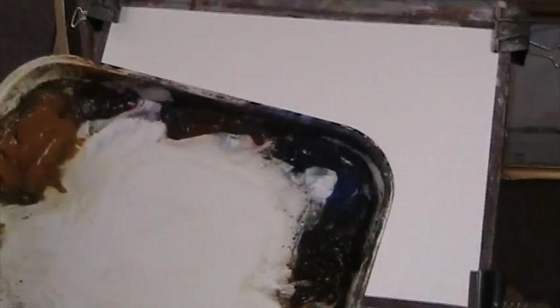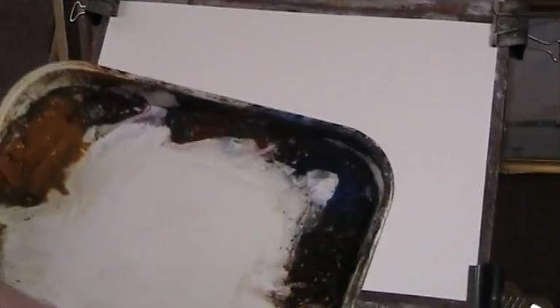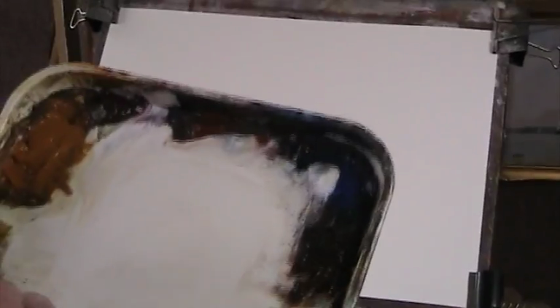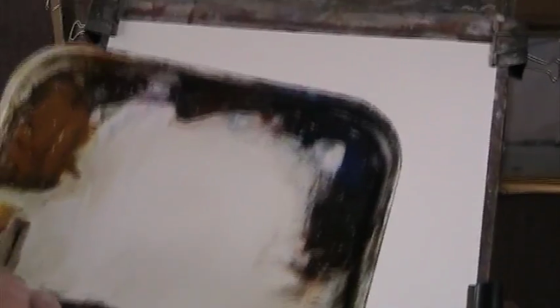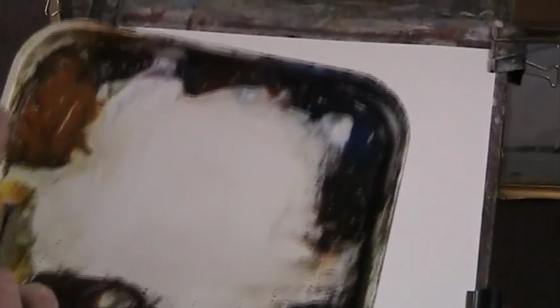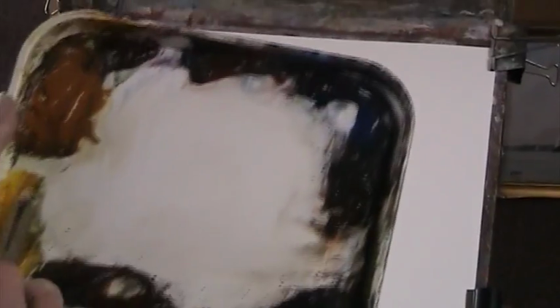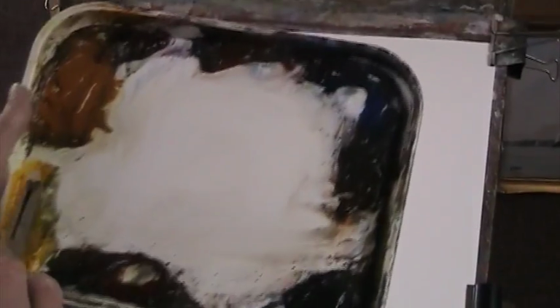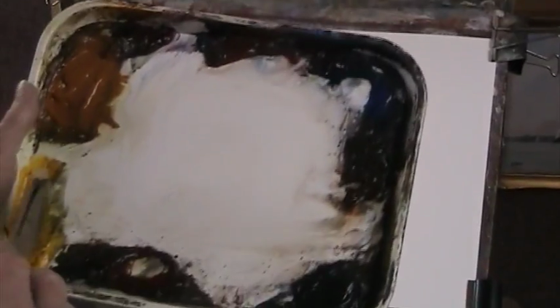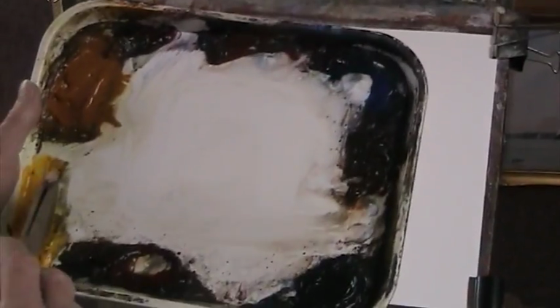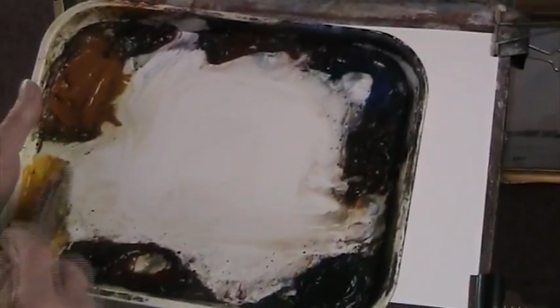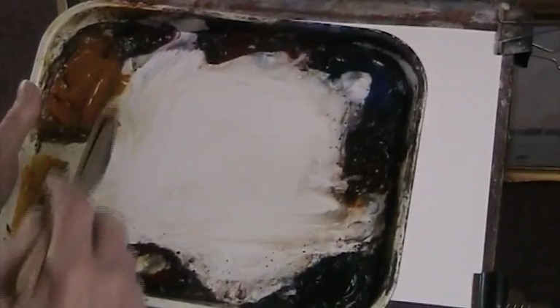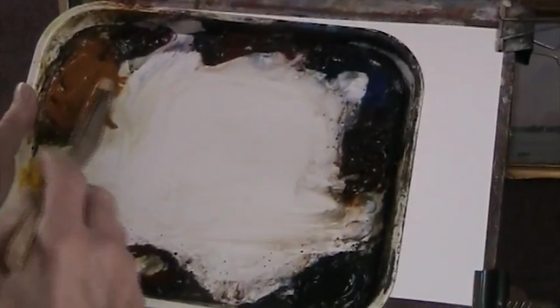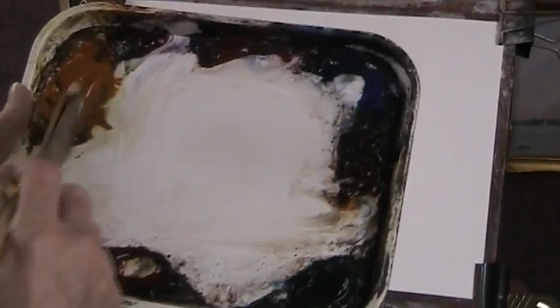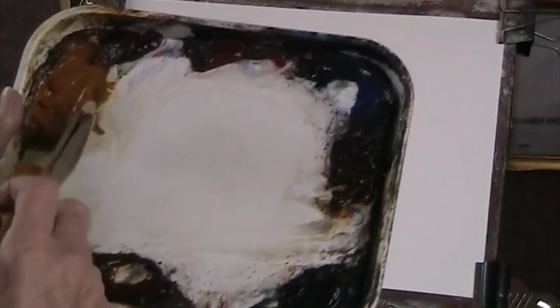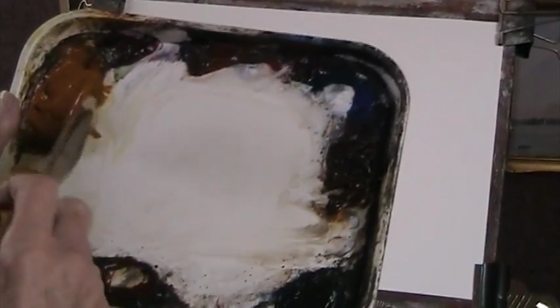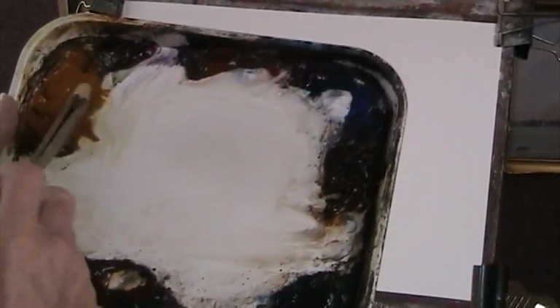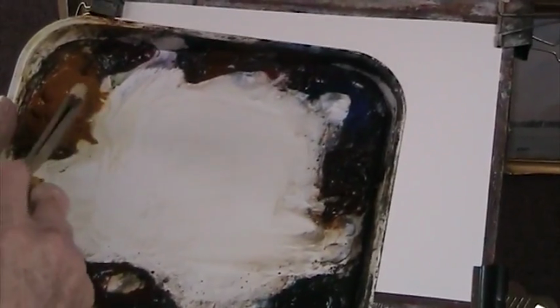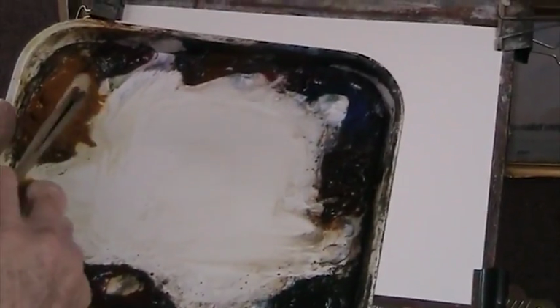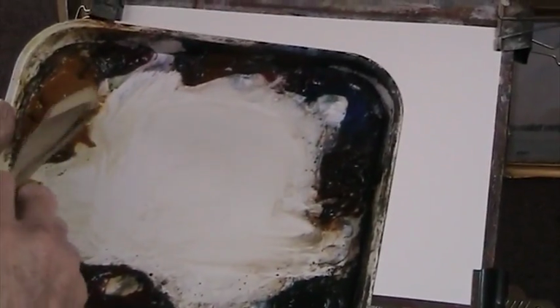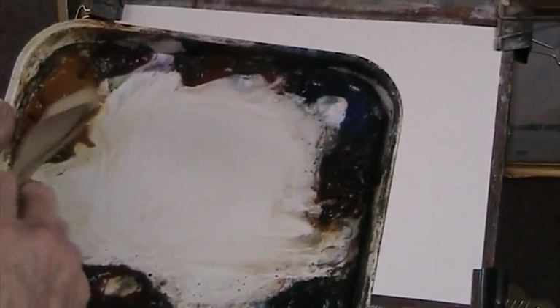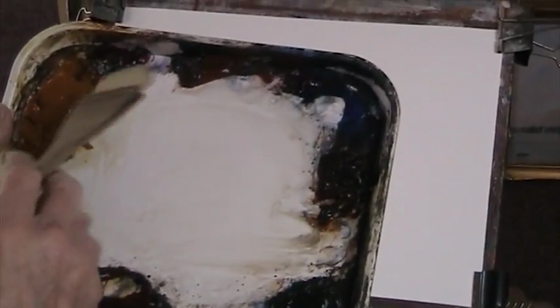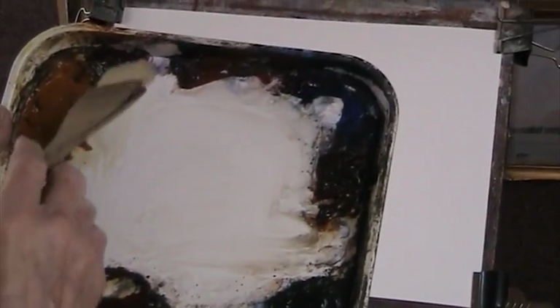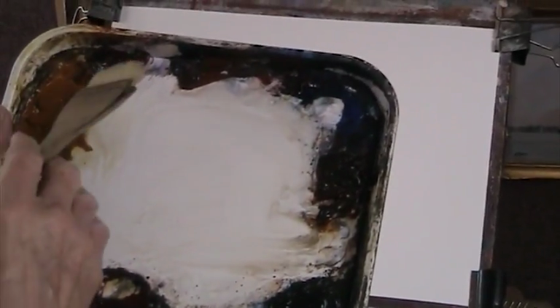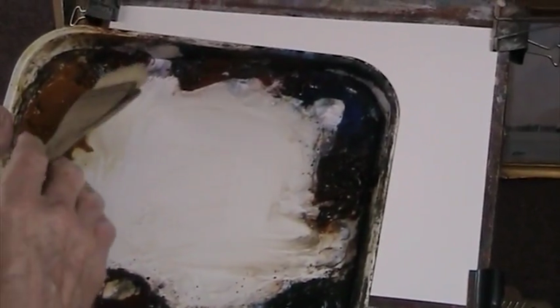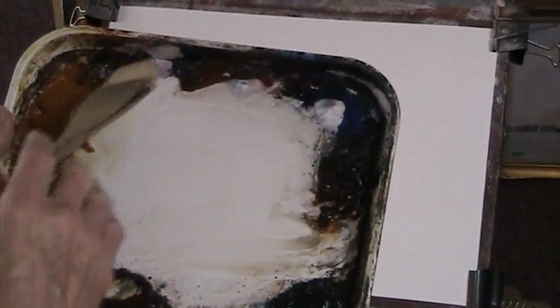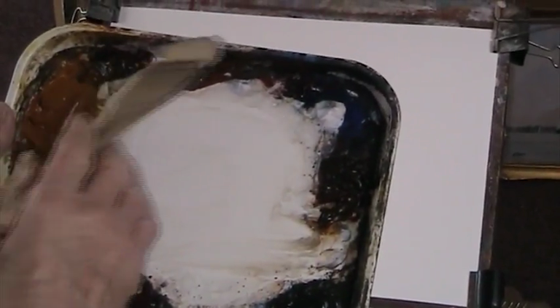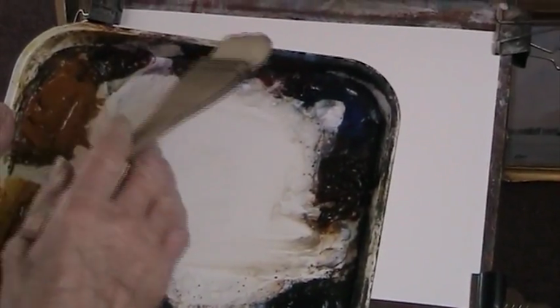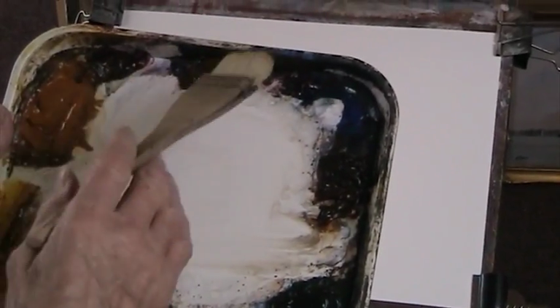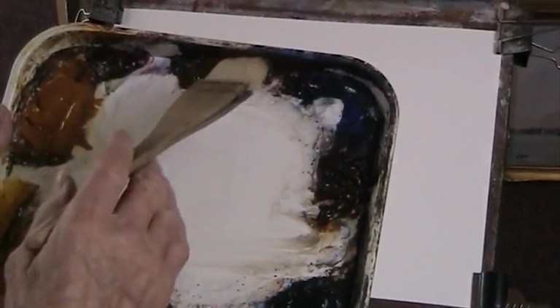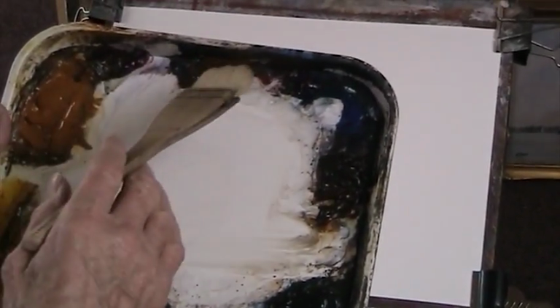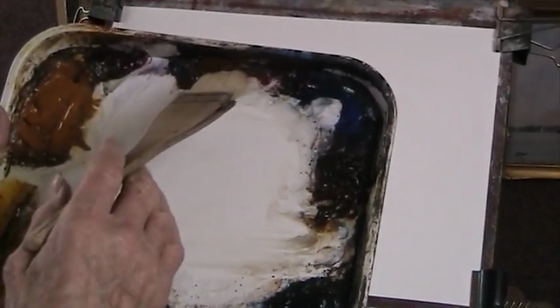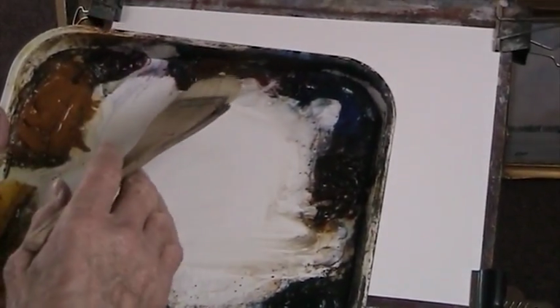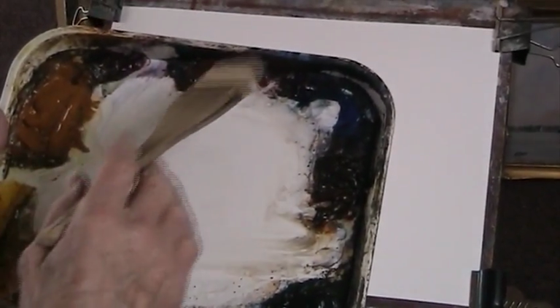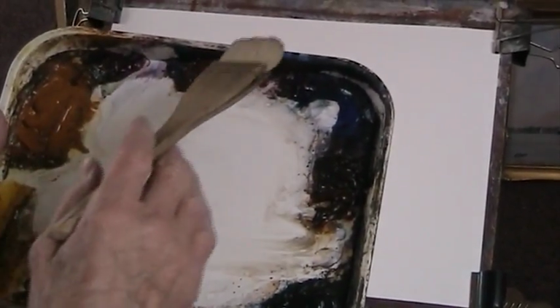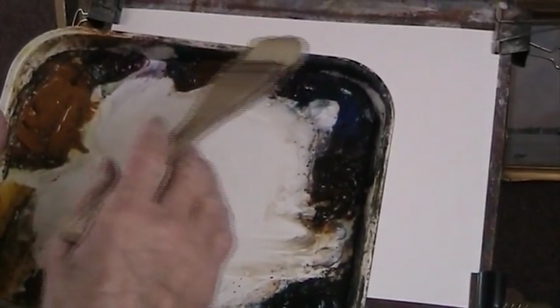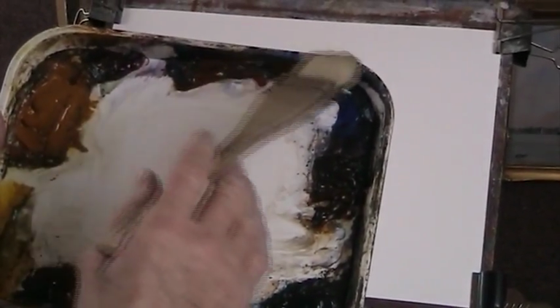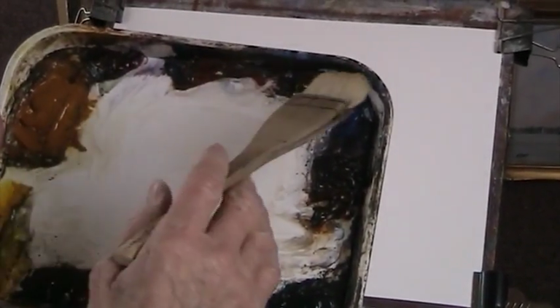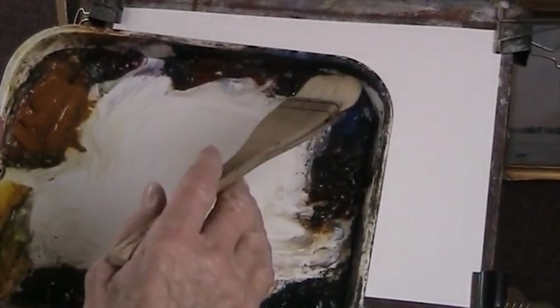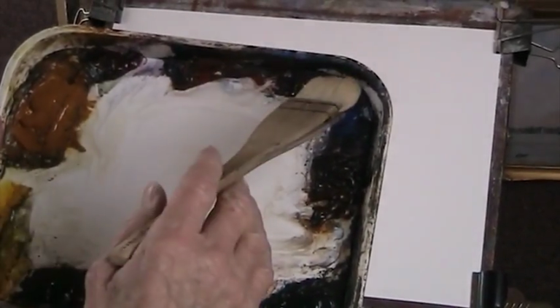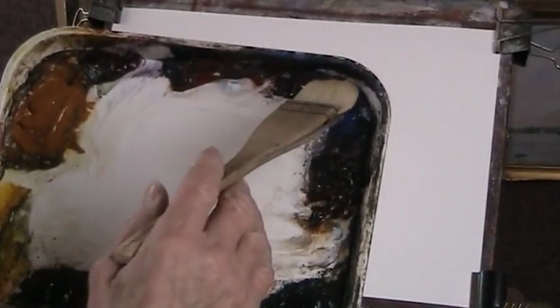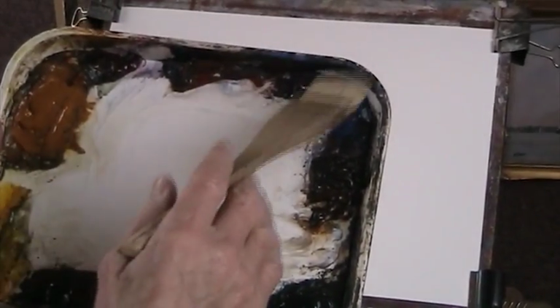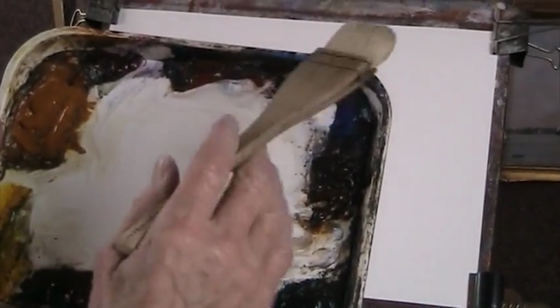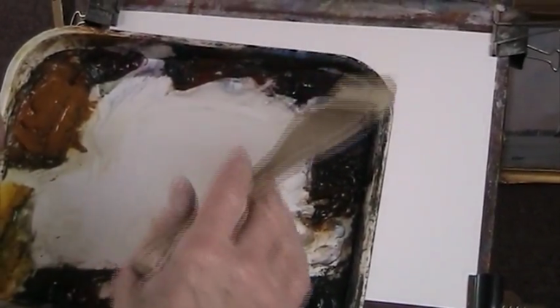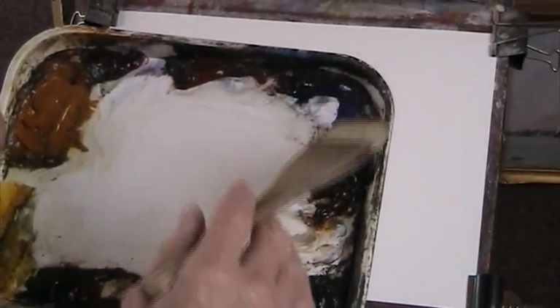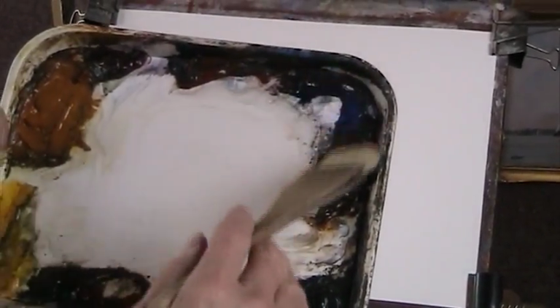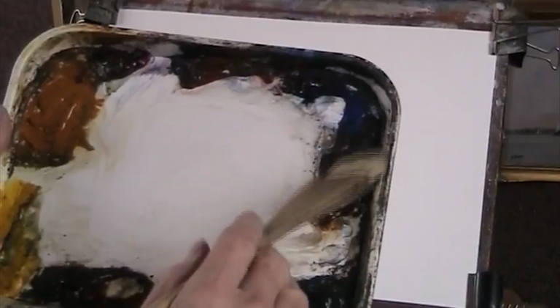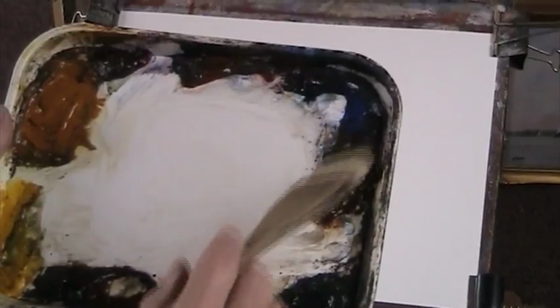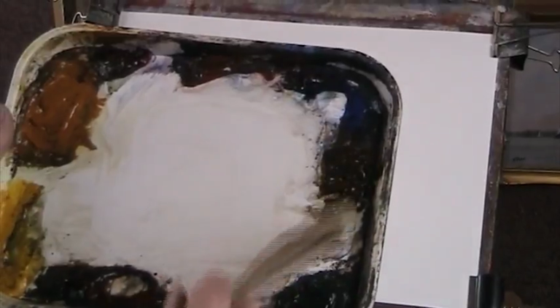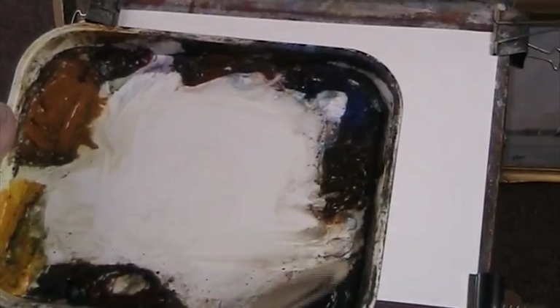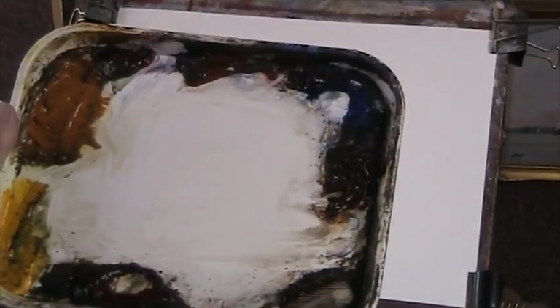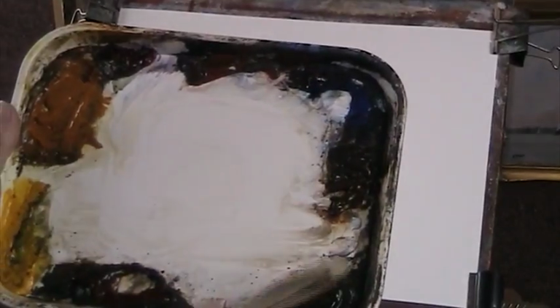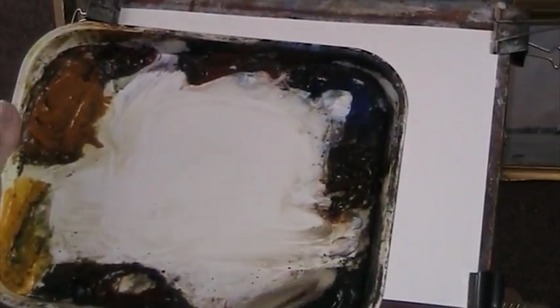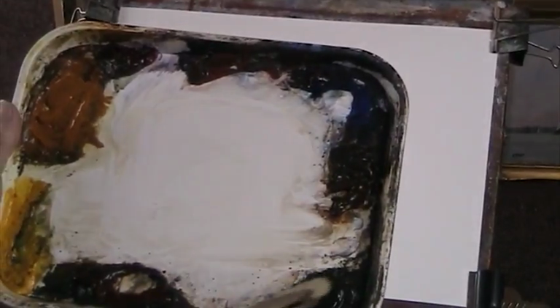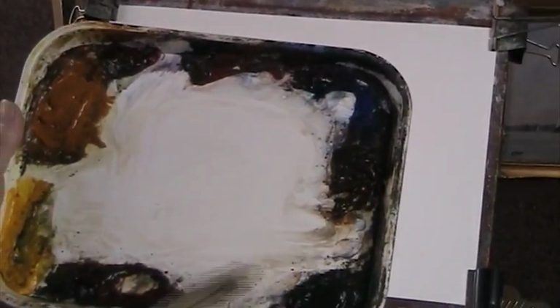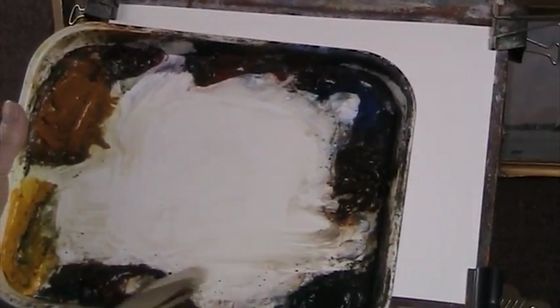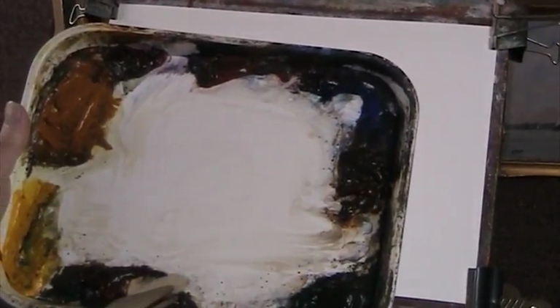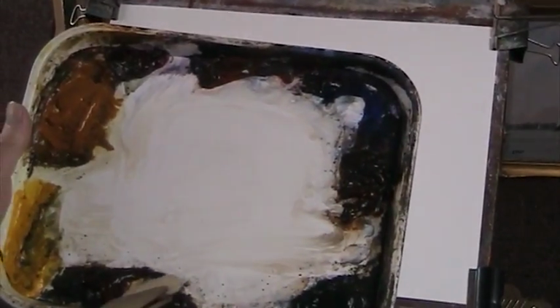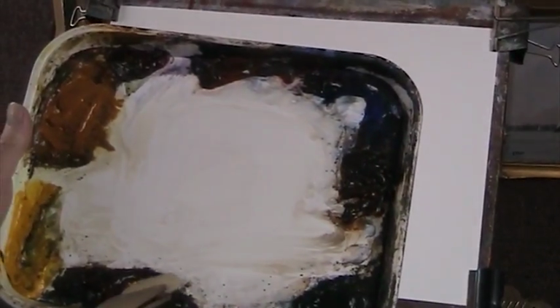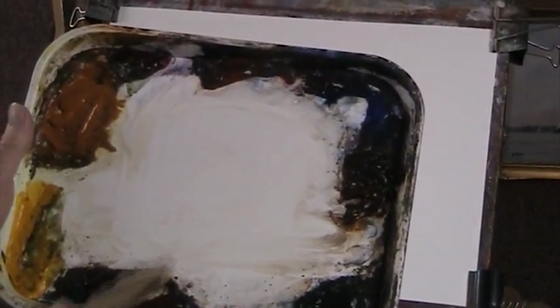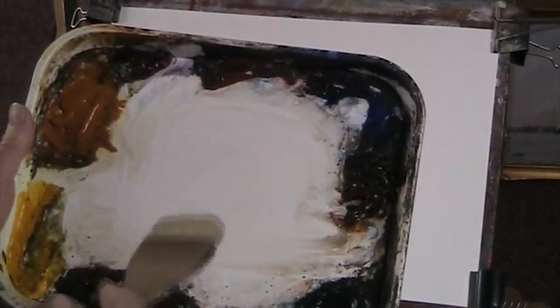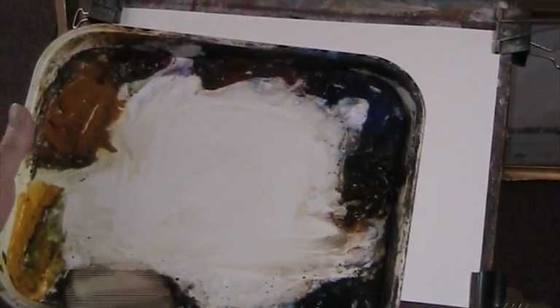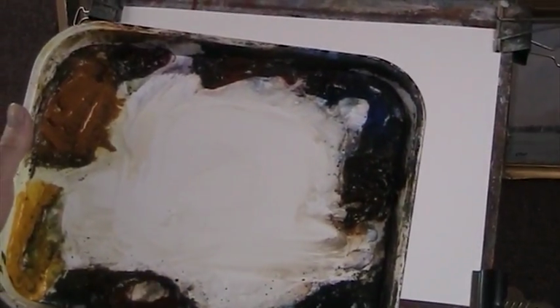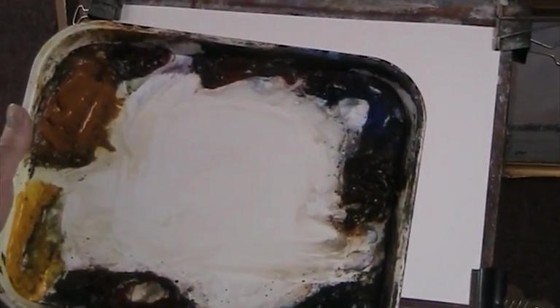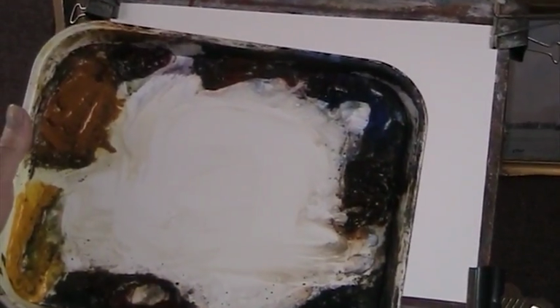We've got the cadmium yellow, raw sienna, alizarin crimson, light red, ultramarine, burnt amber, Payne's grey, and burnt sienna.